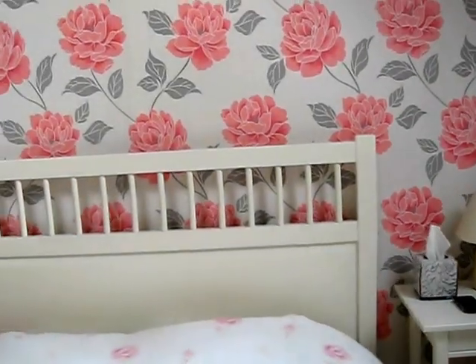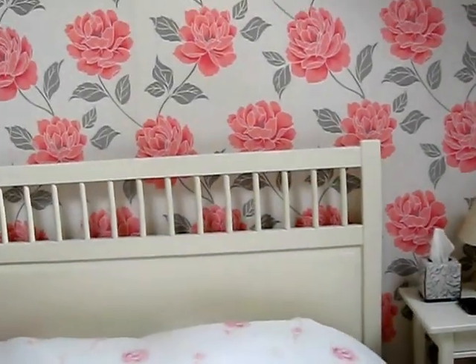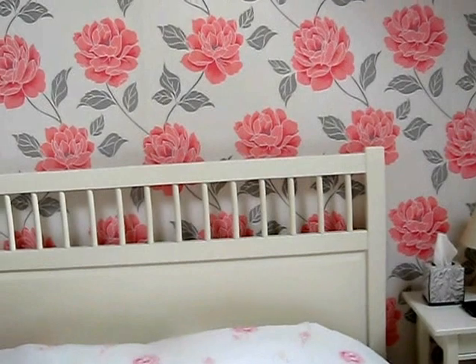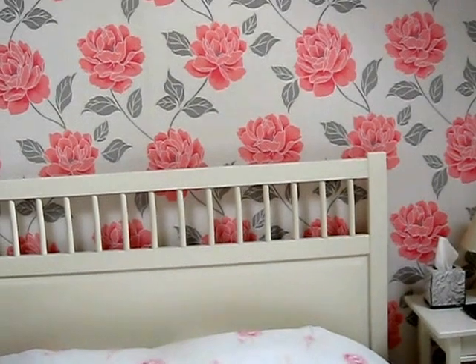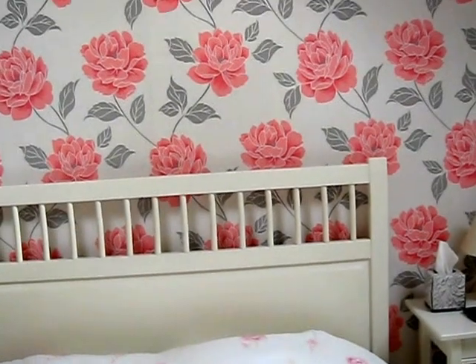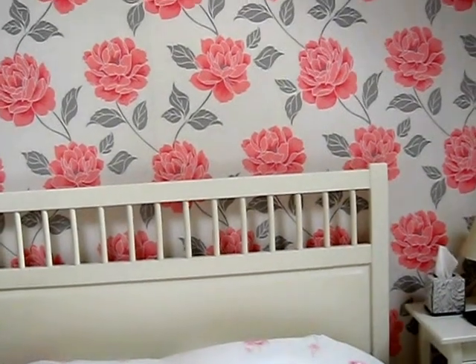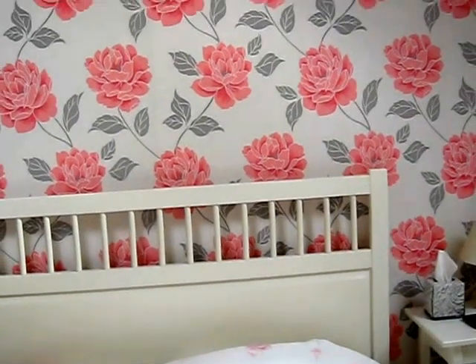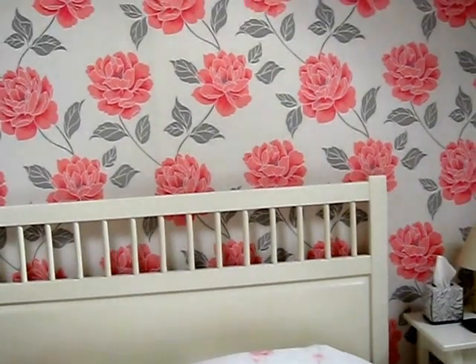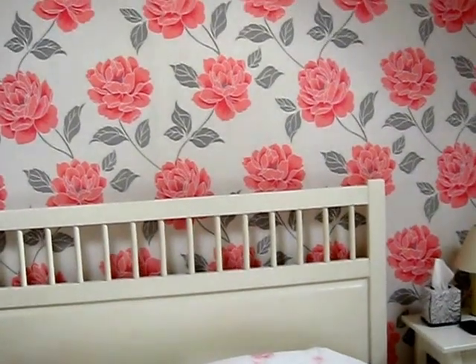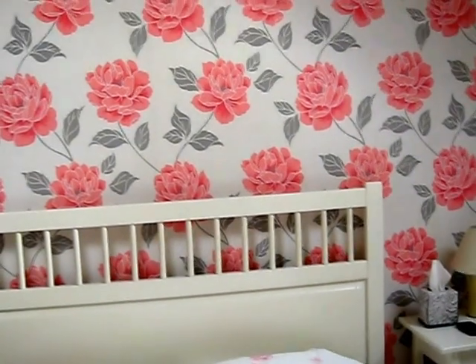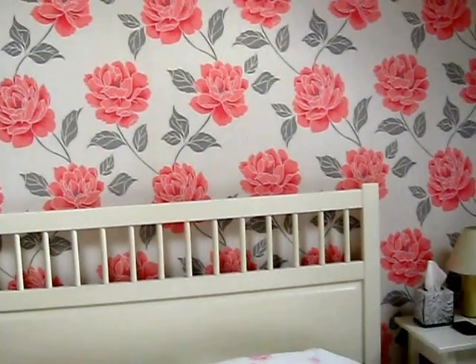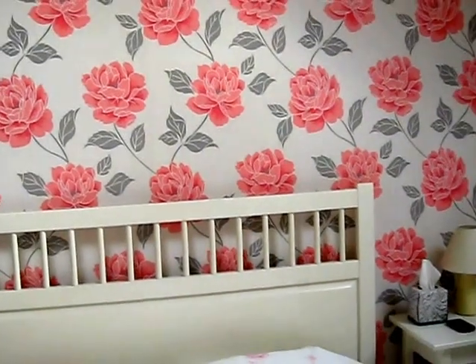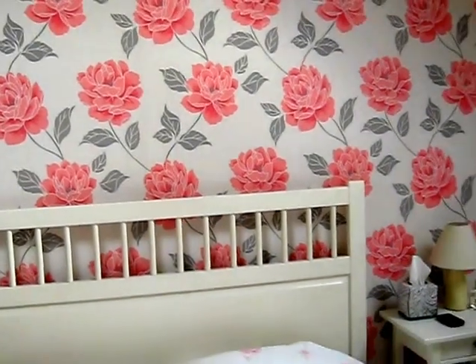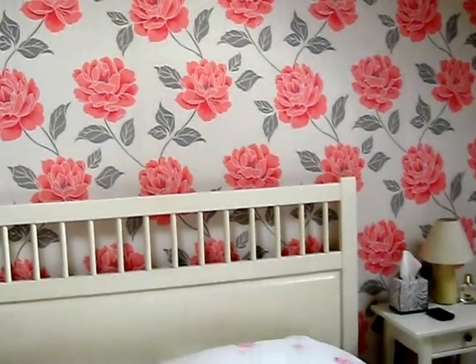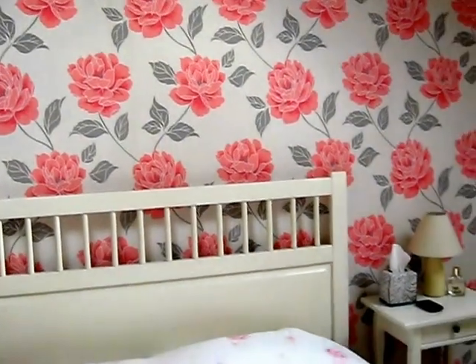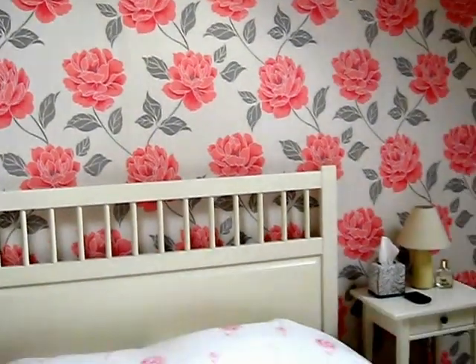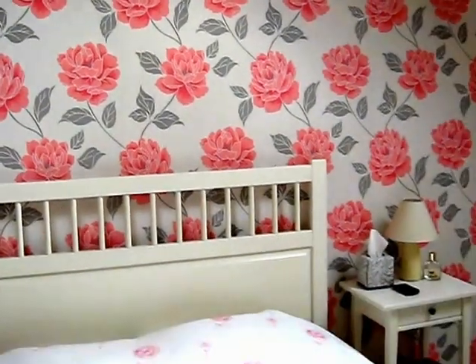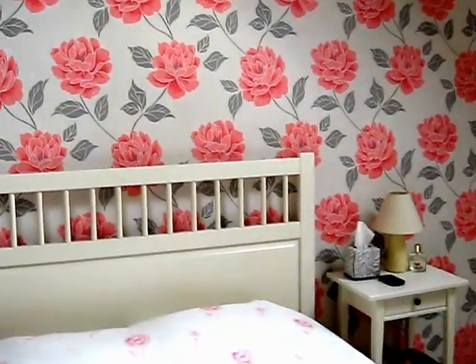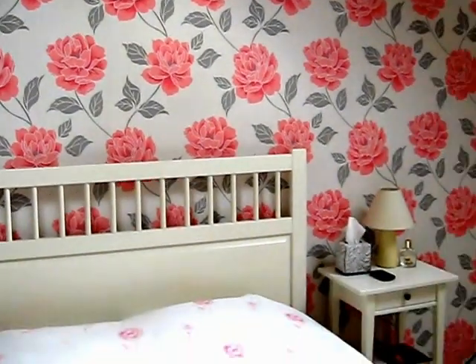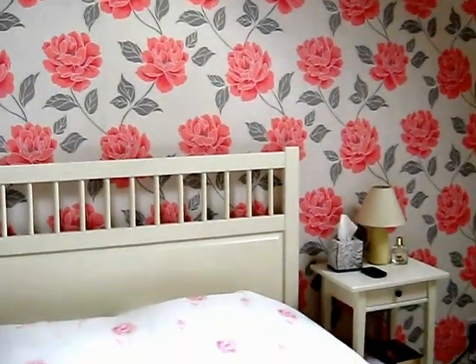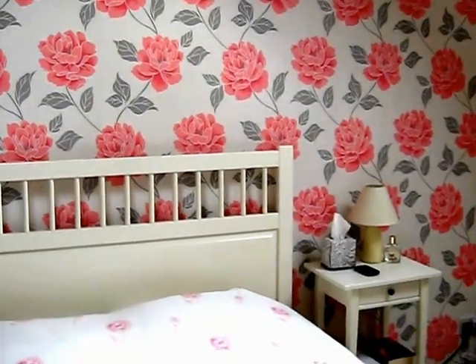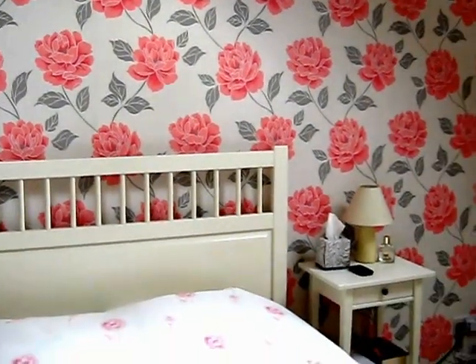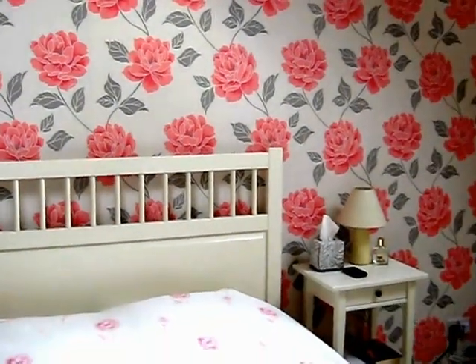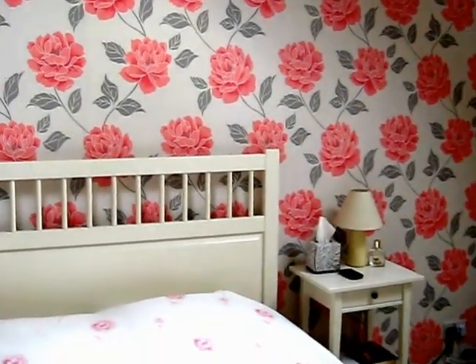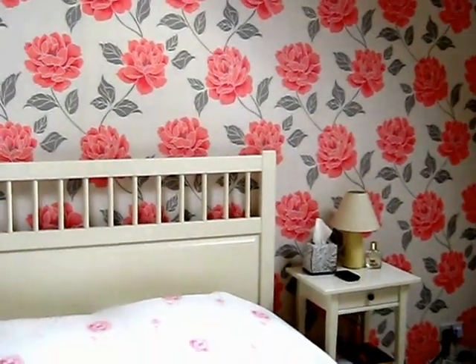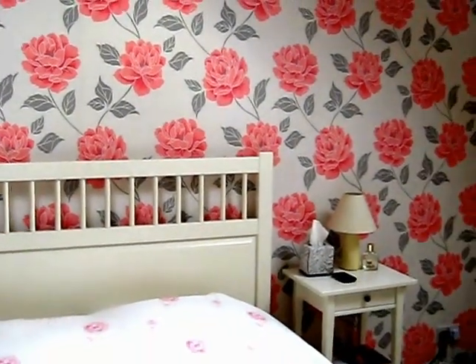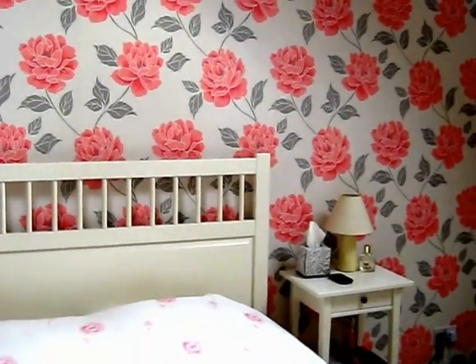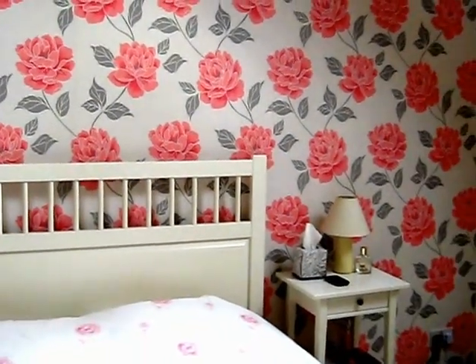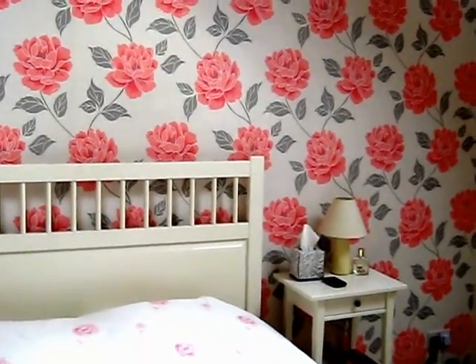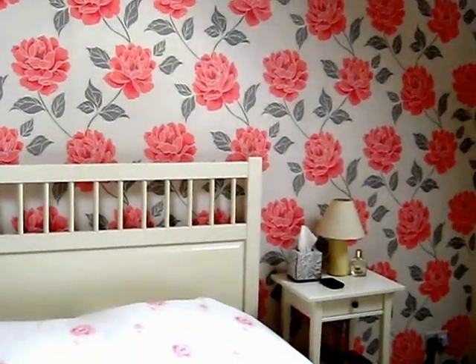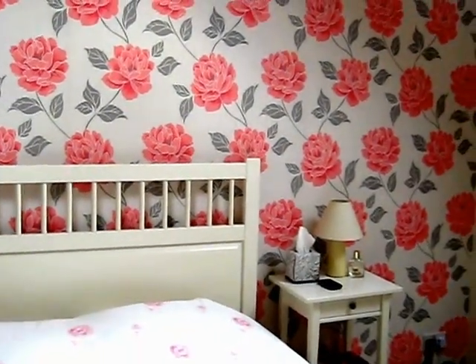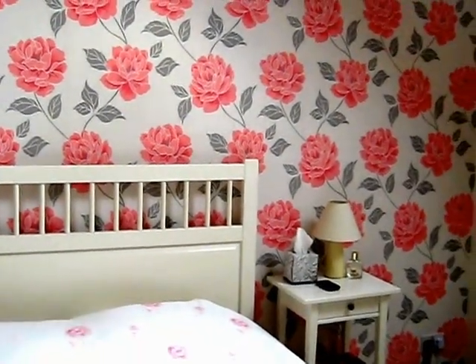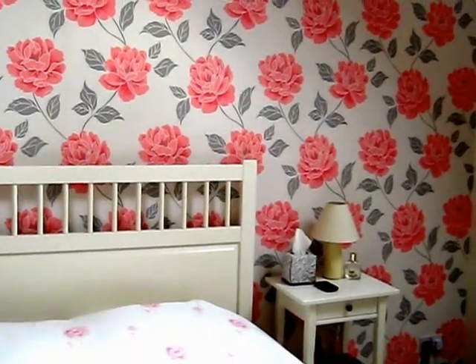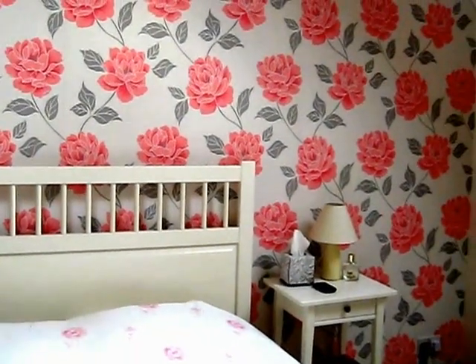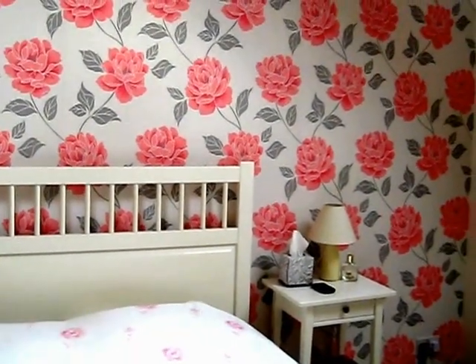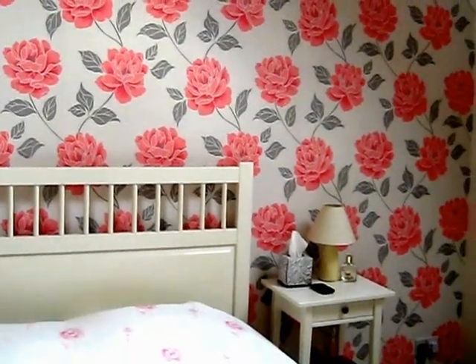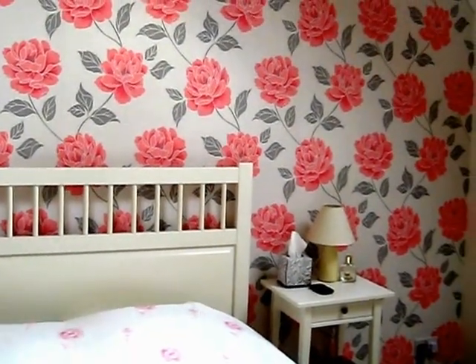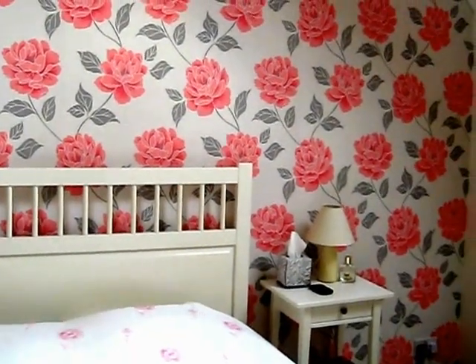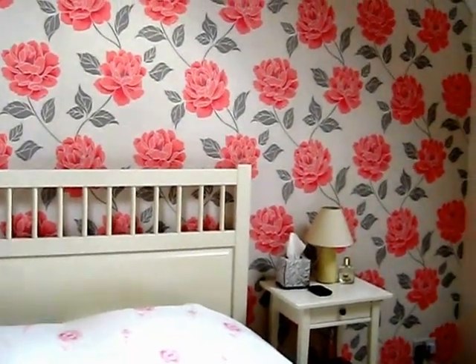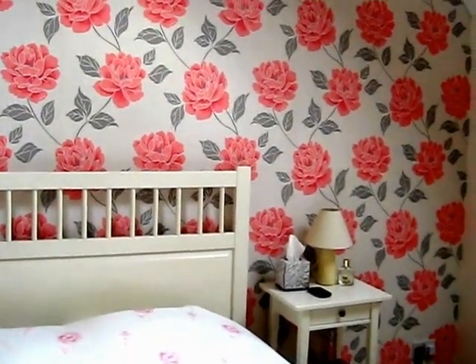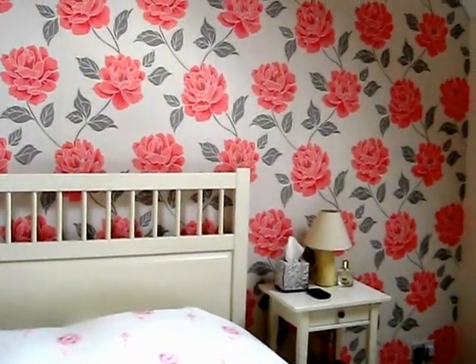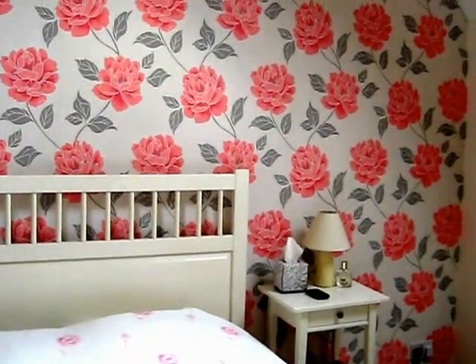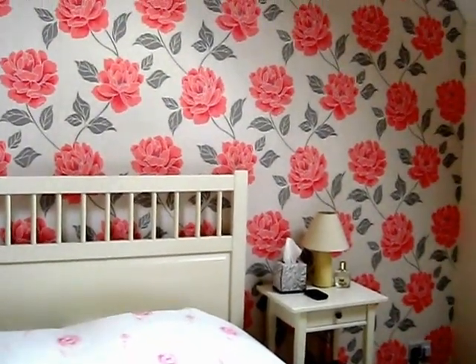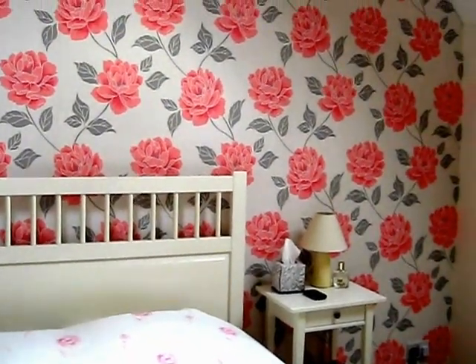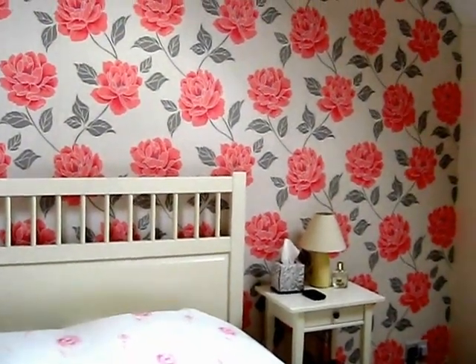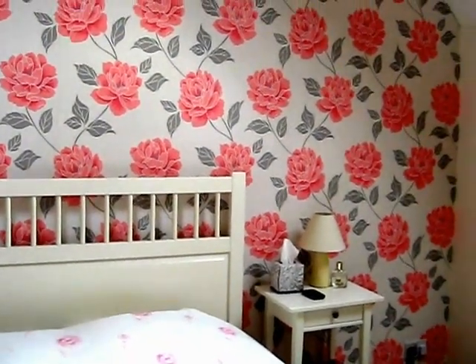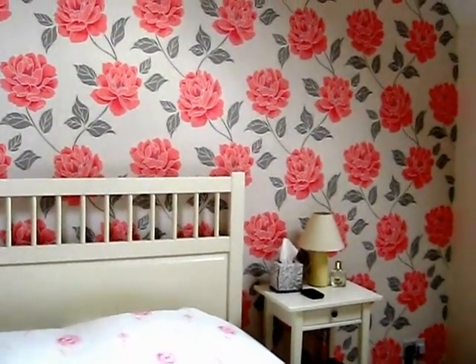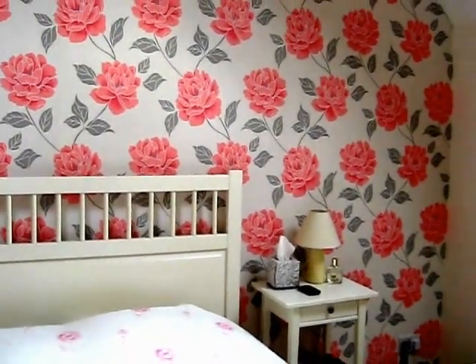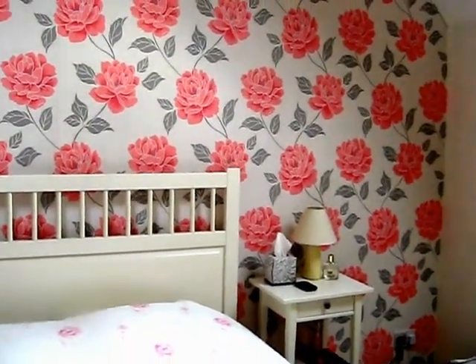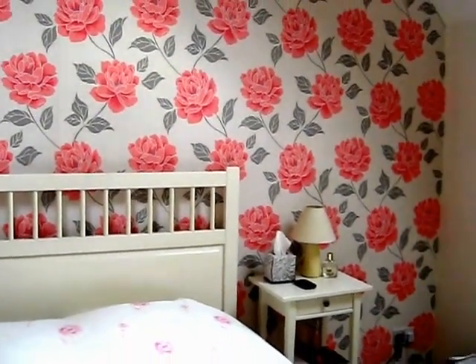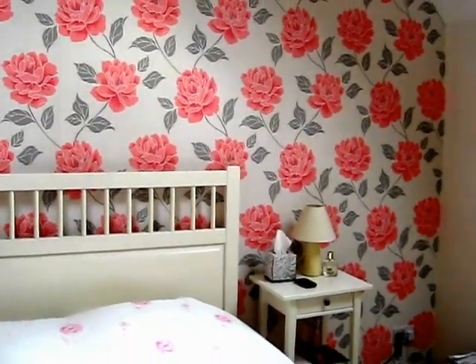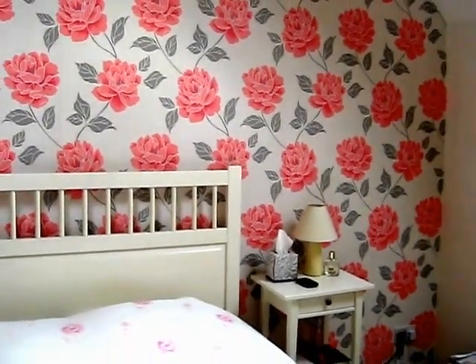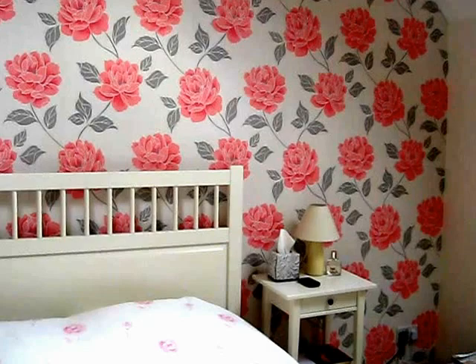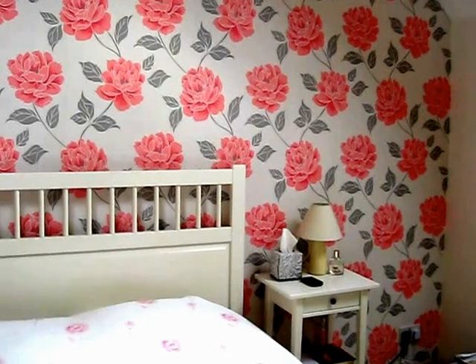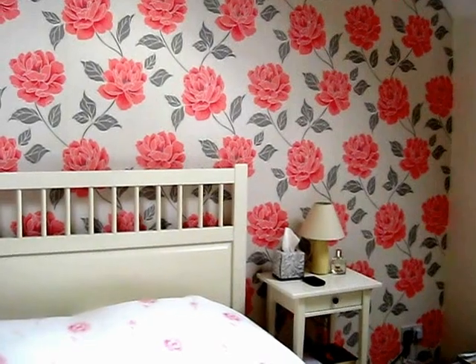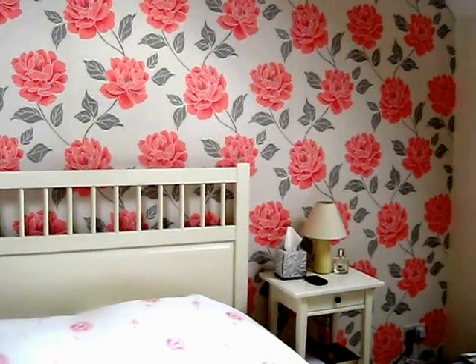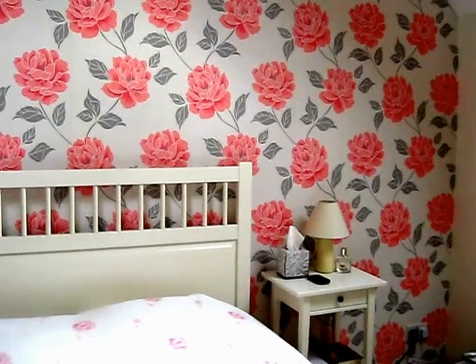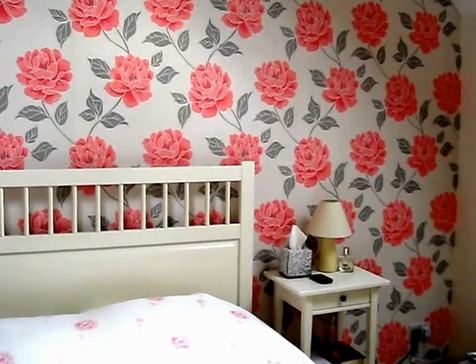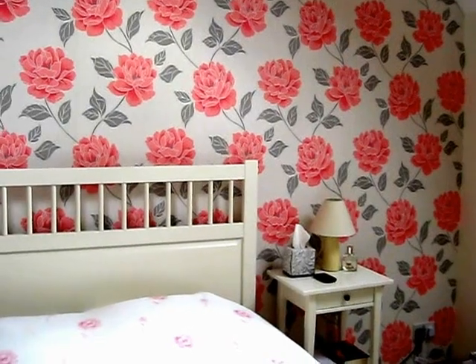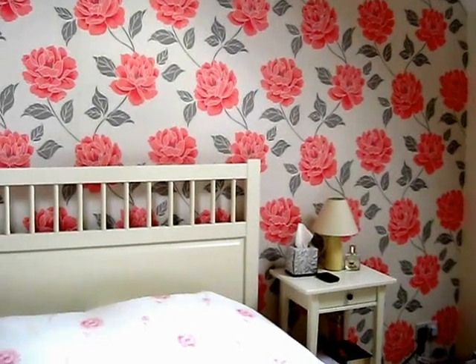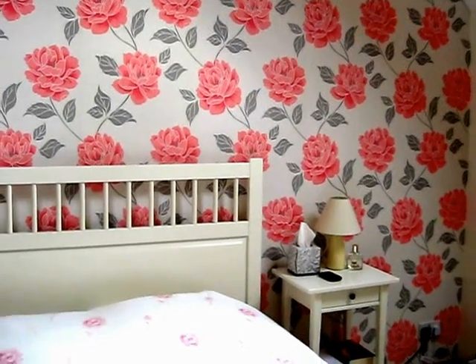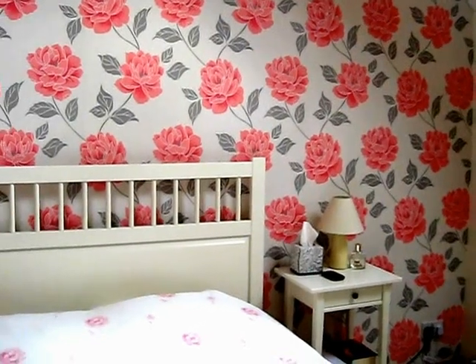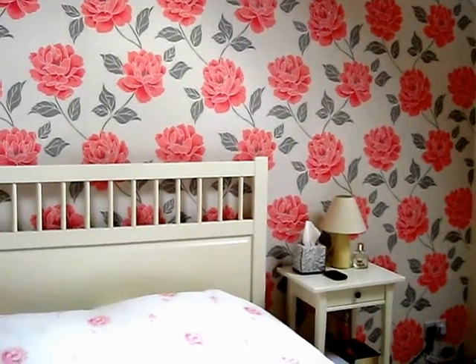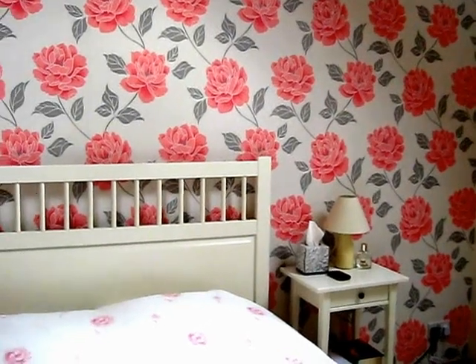So yeah, that is my room! I hope you enjoyed it — comment below what you think. Thank you for watching!